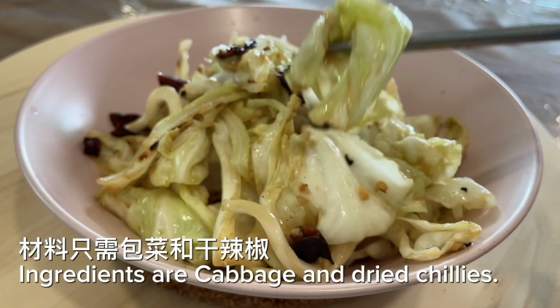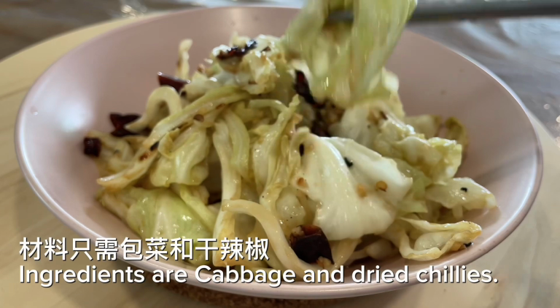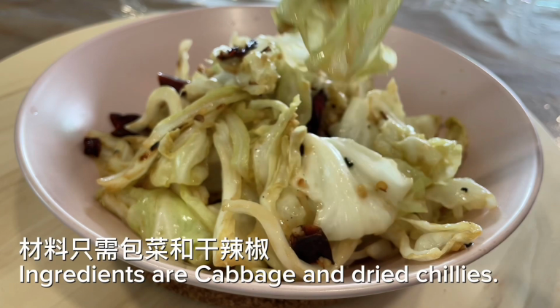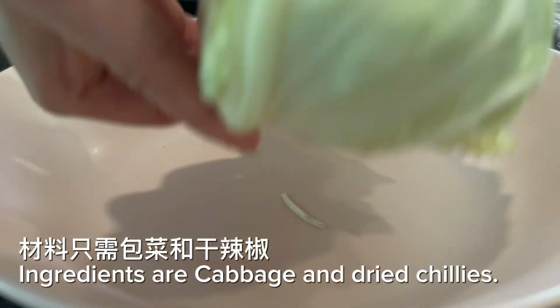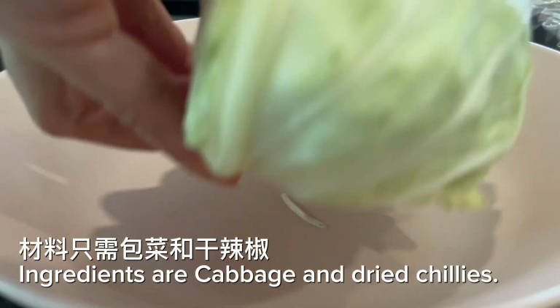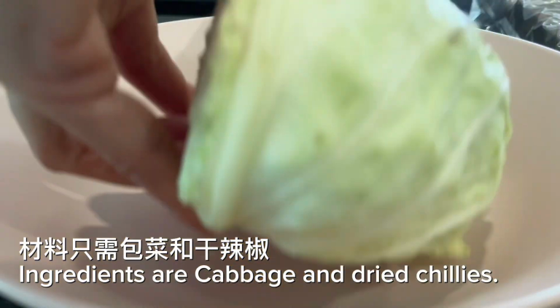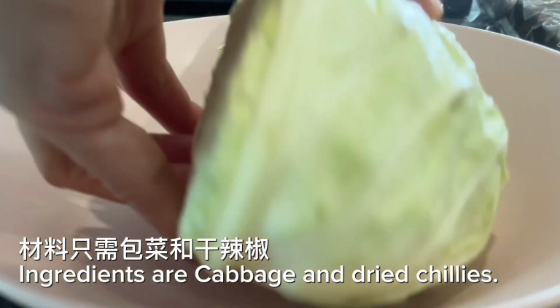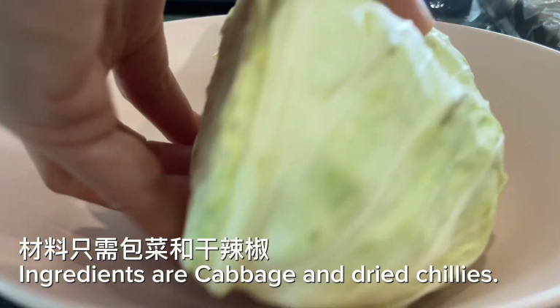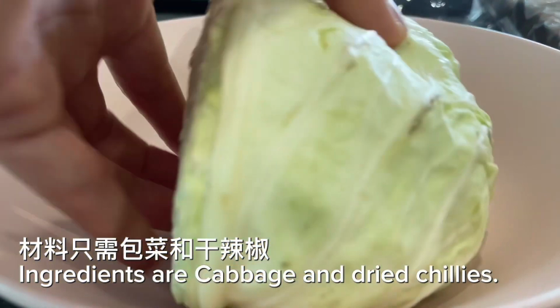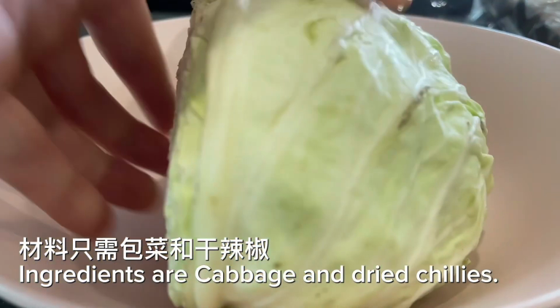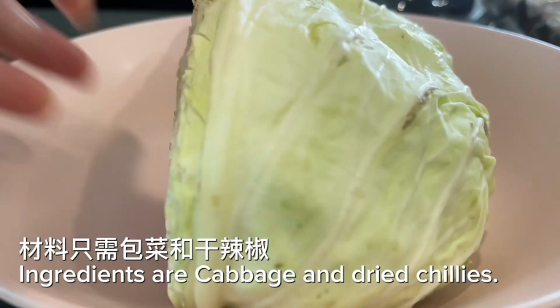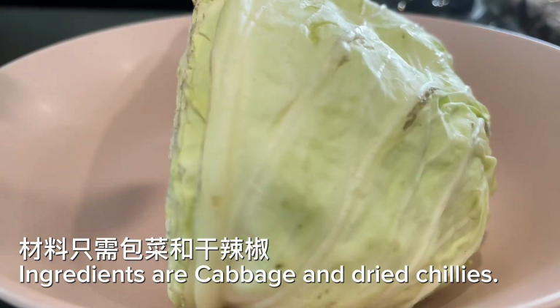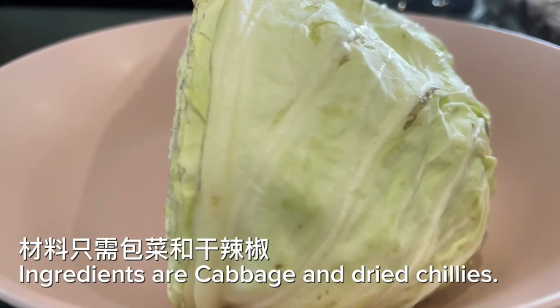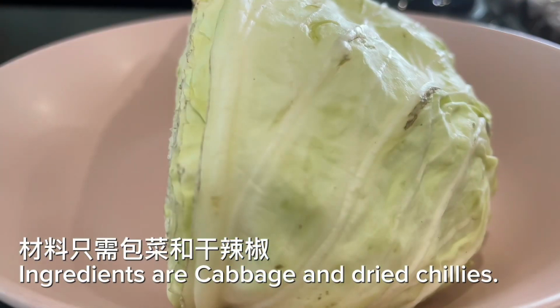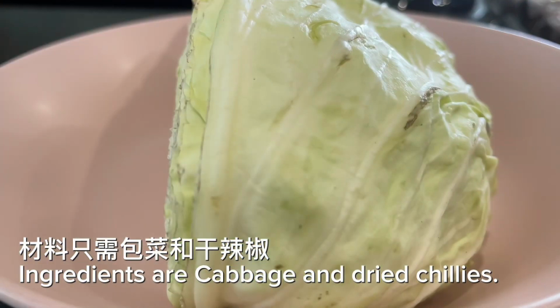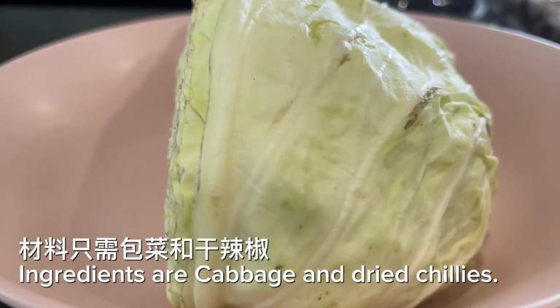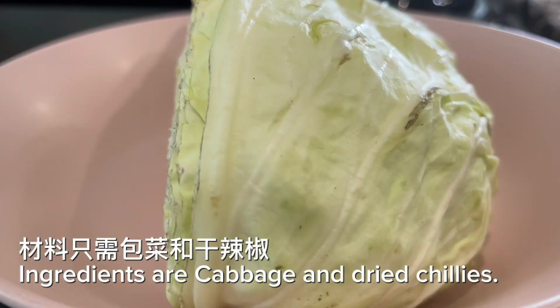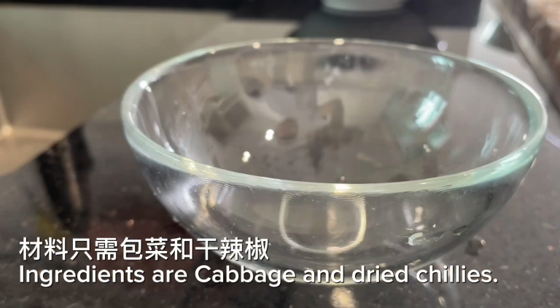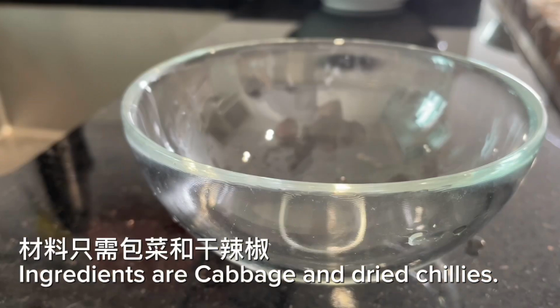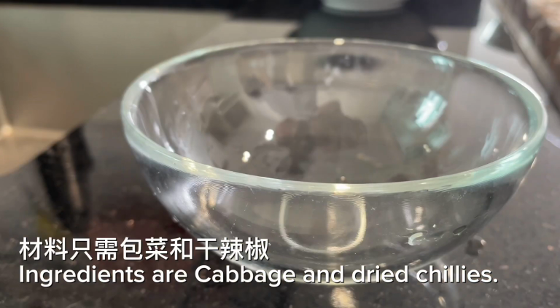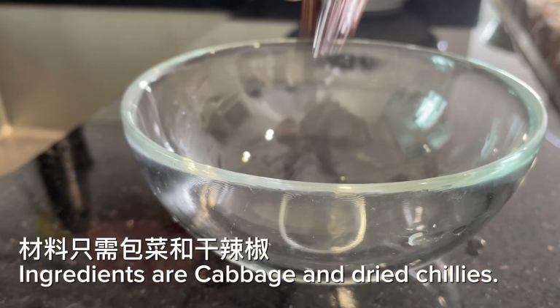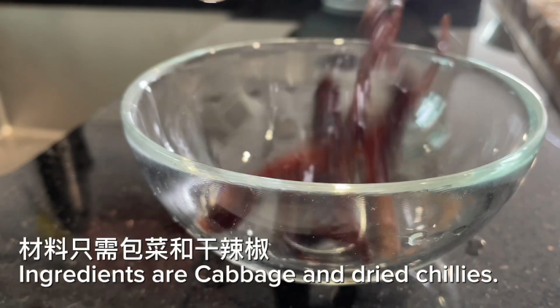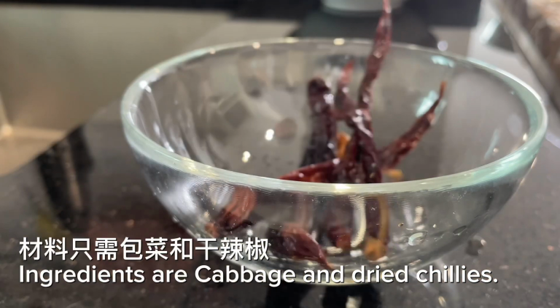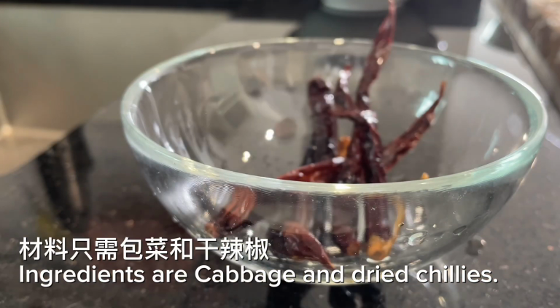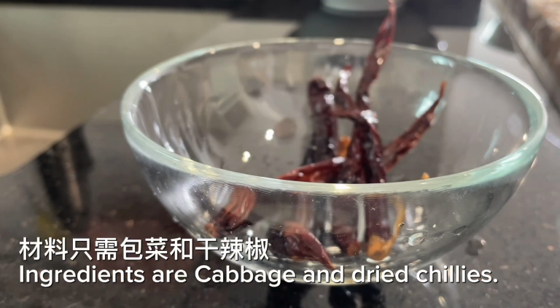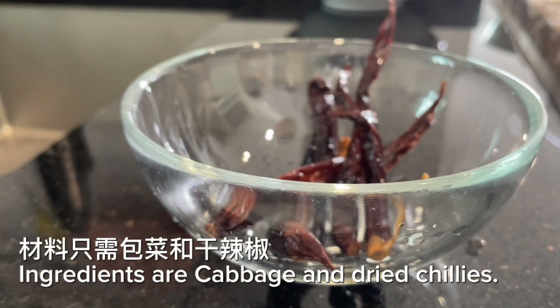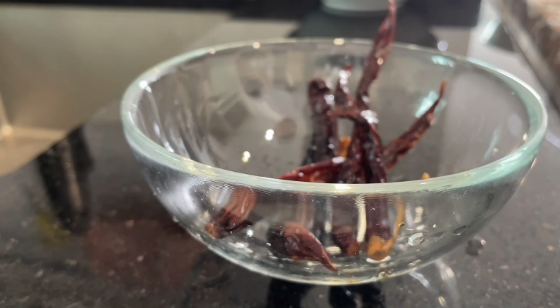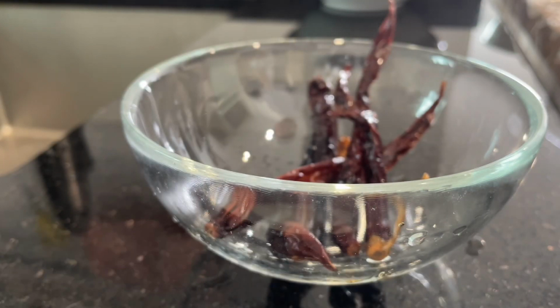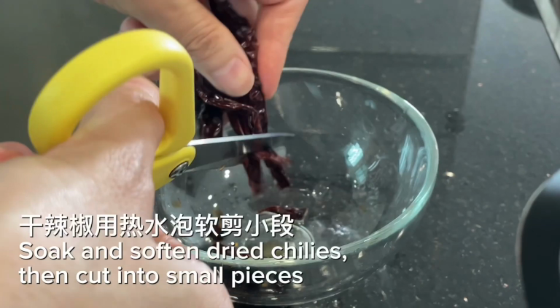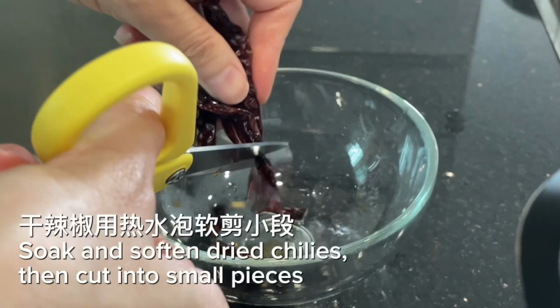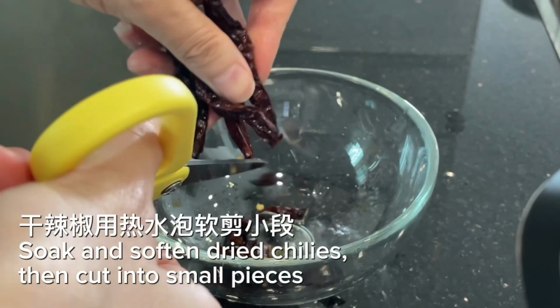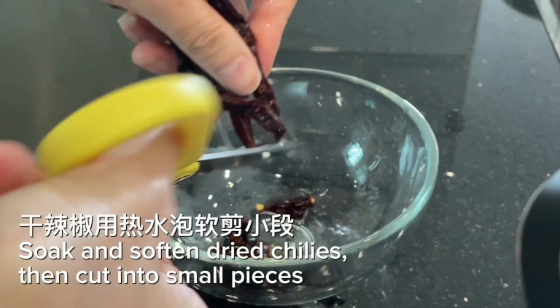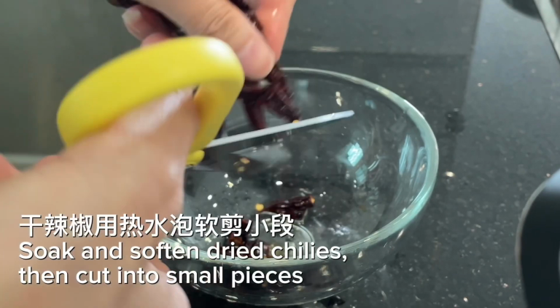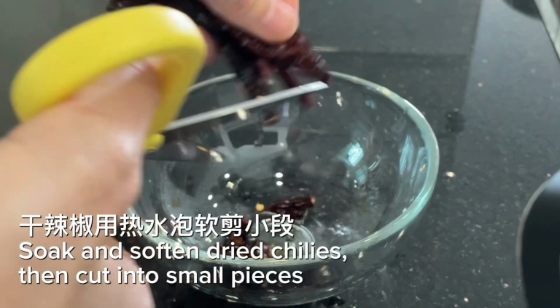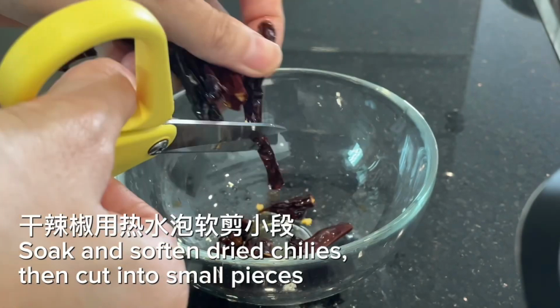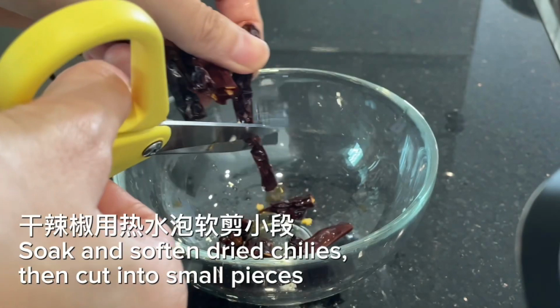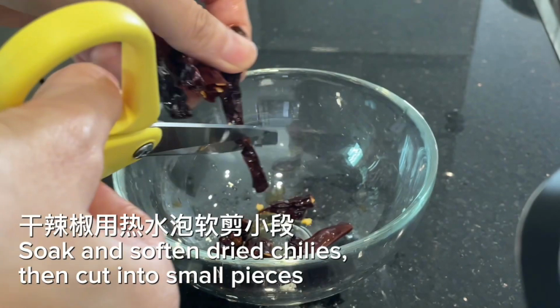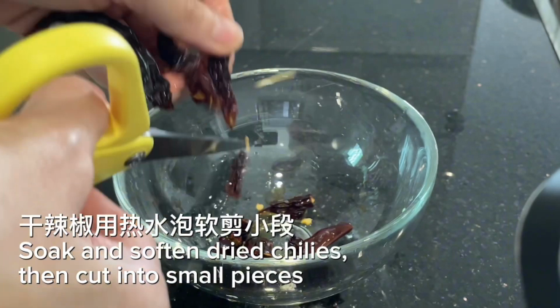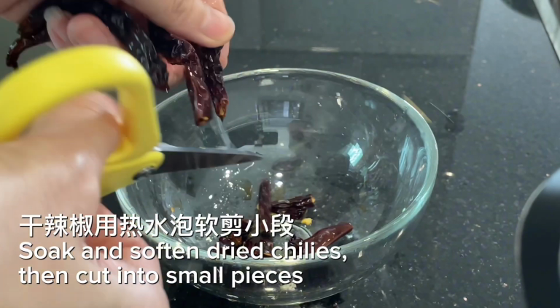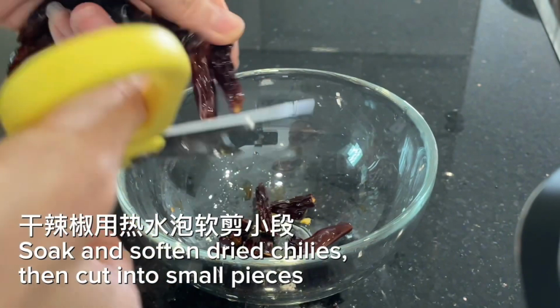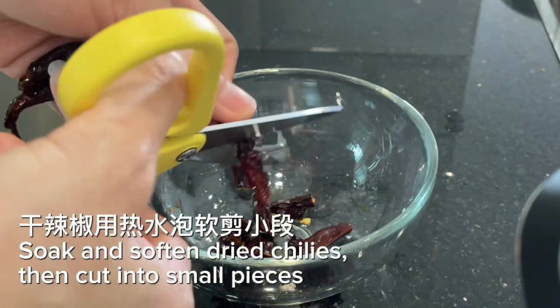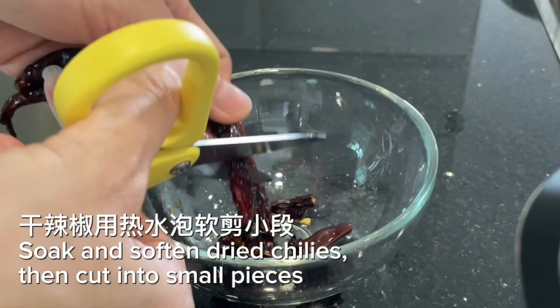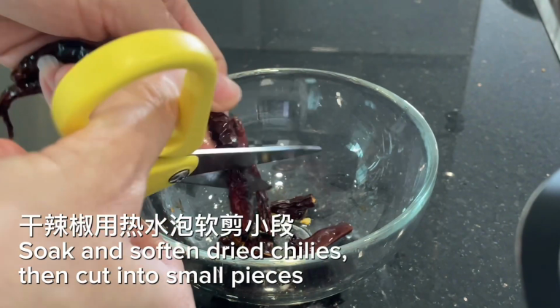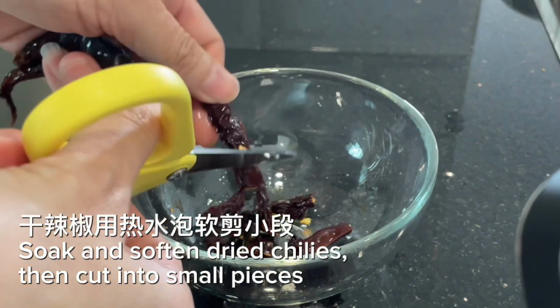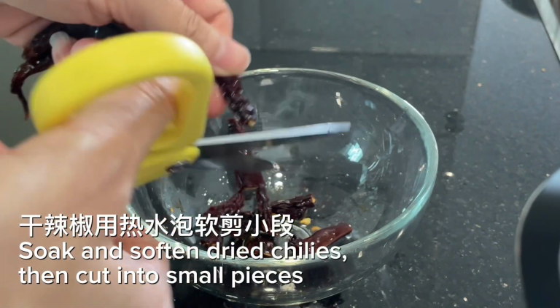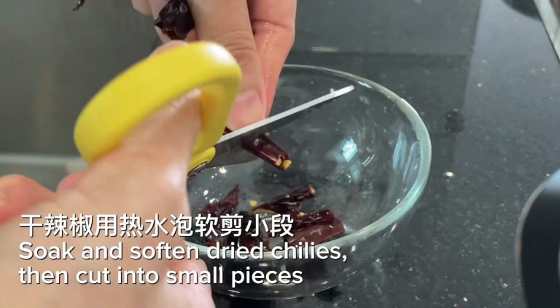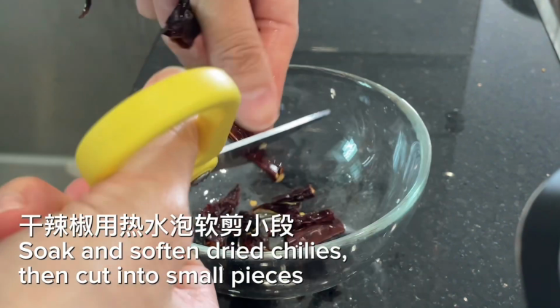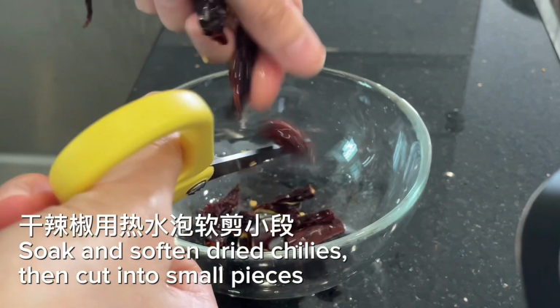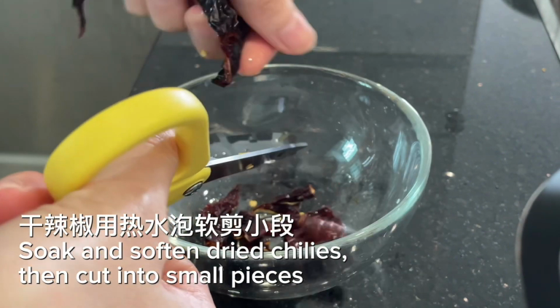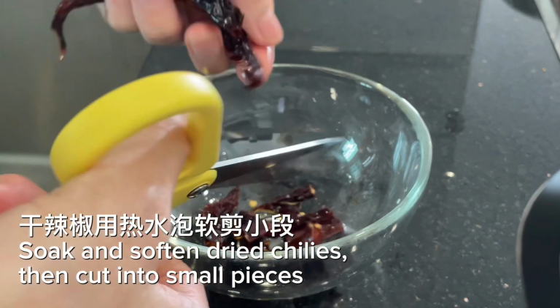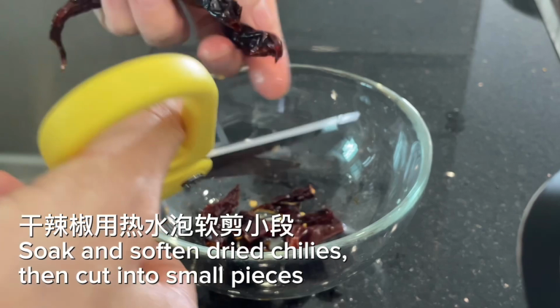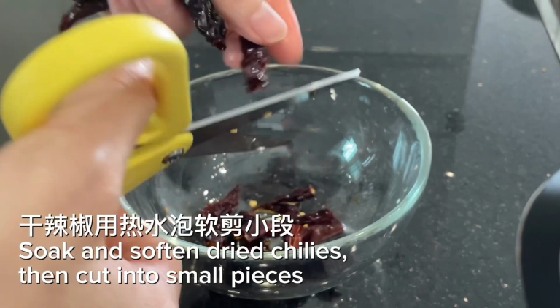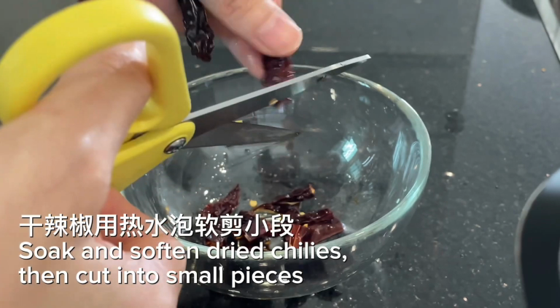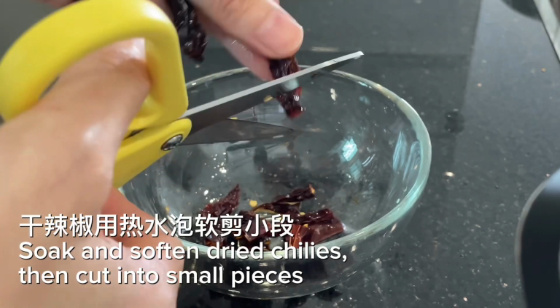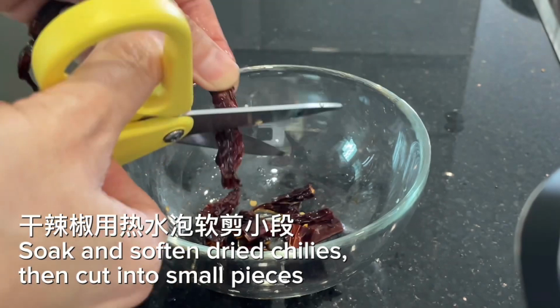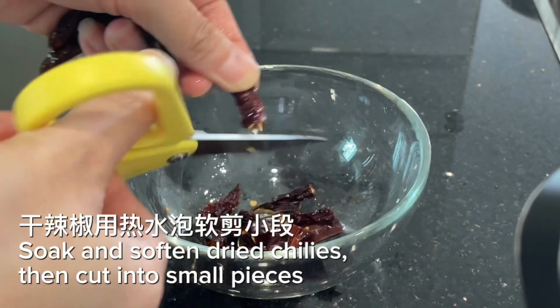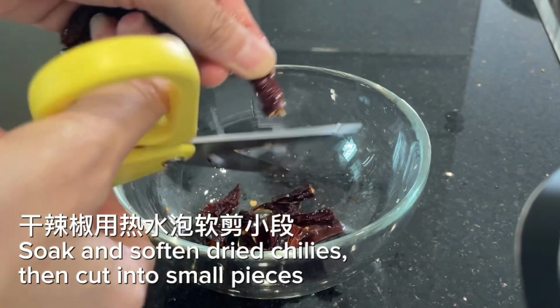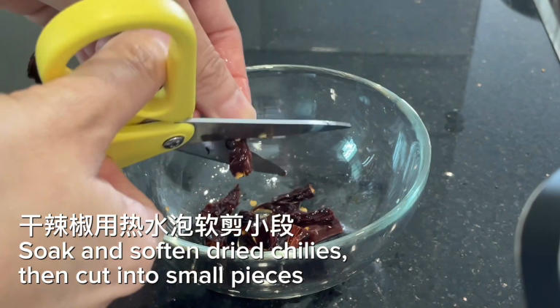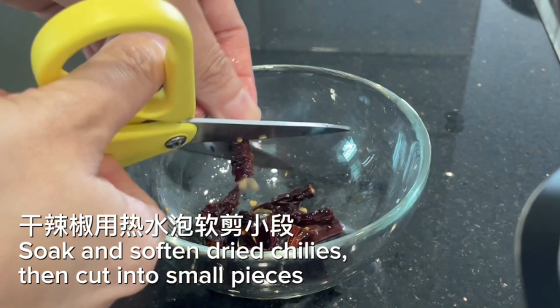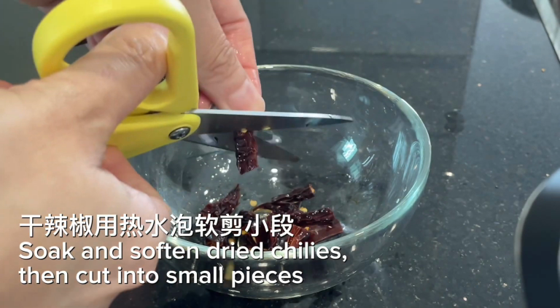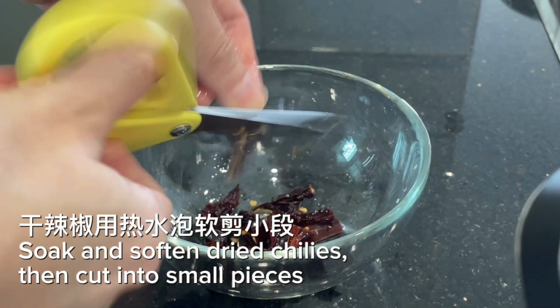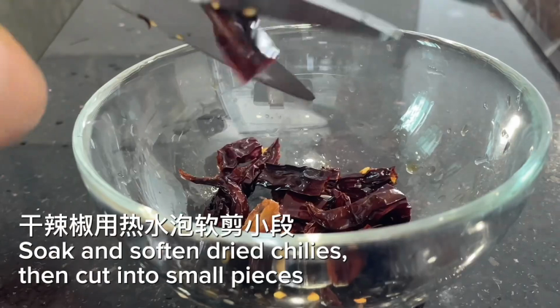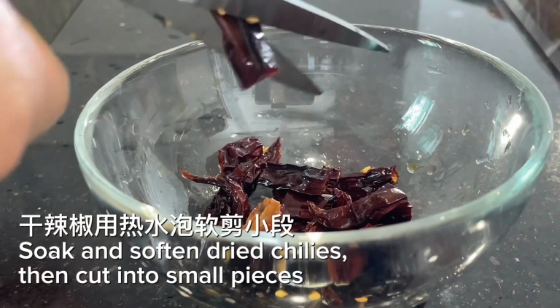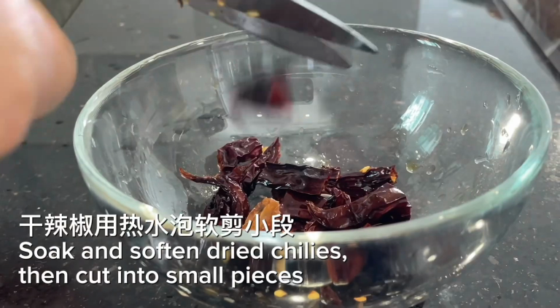Ingredients are cabbage and dried chilies. Soak and soften the dried chilies, then cut into small pieces.